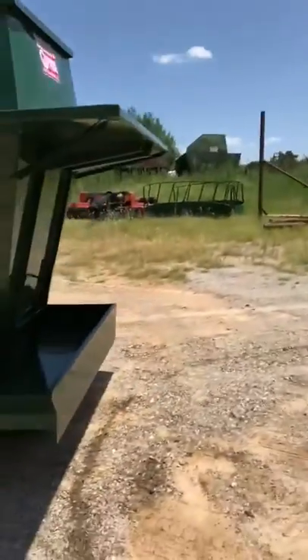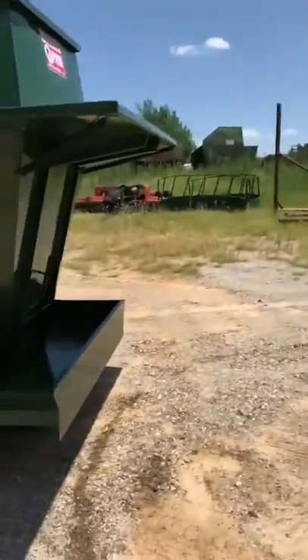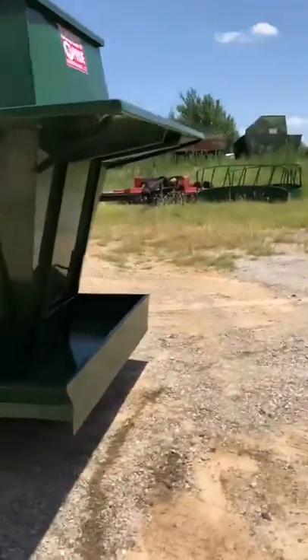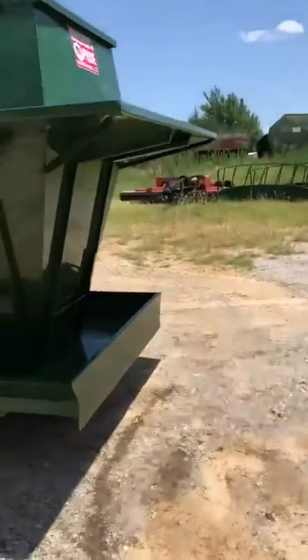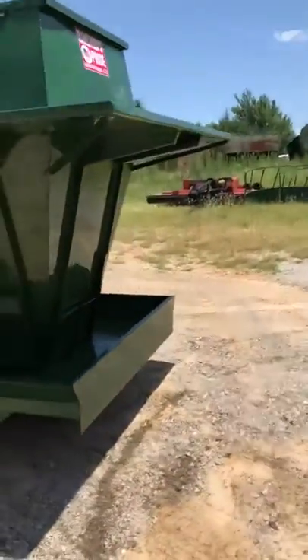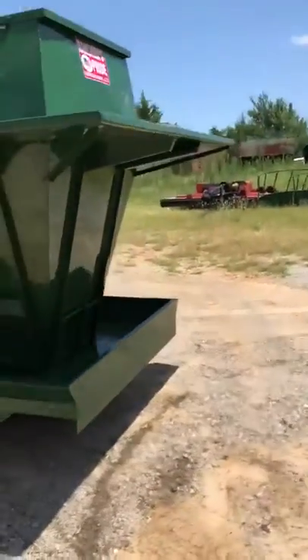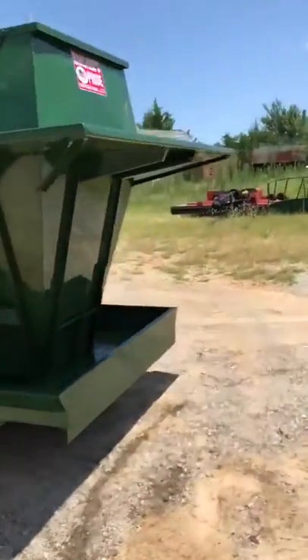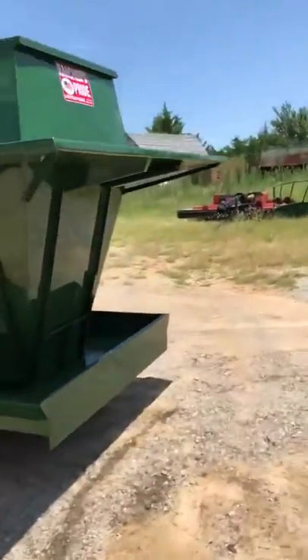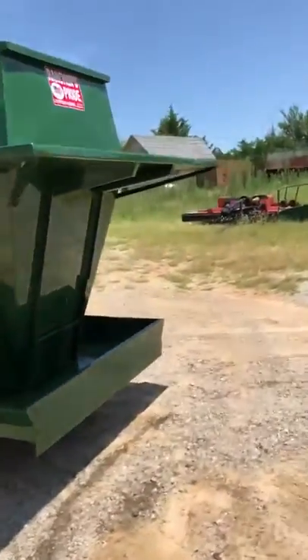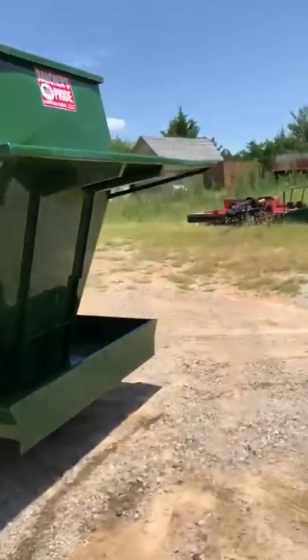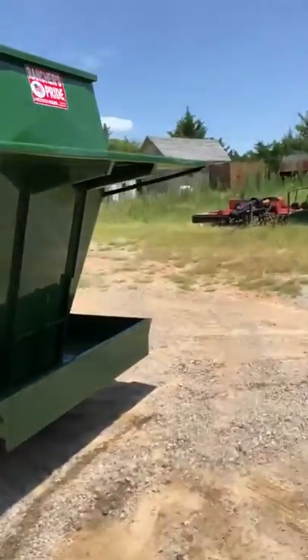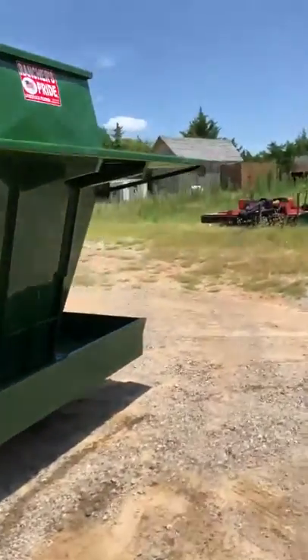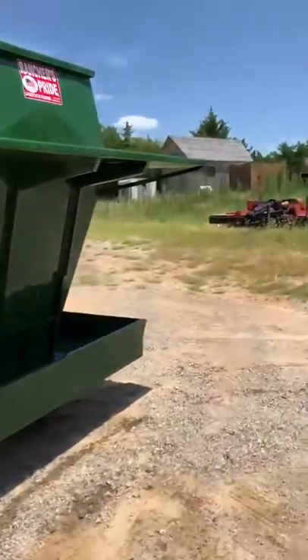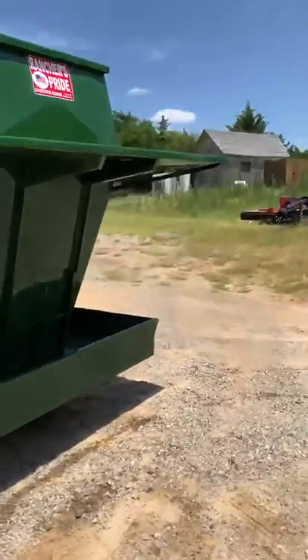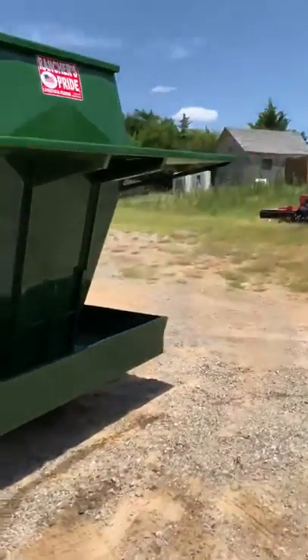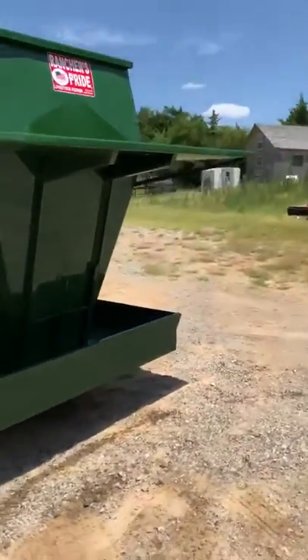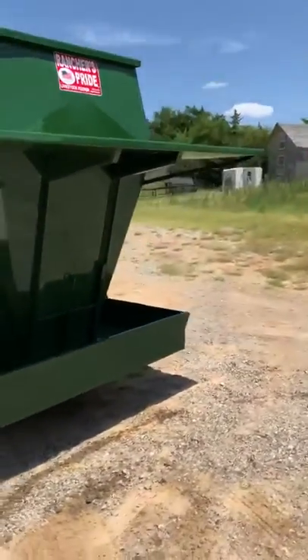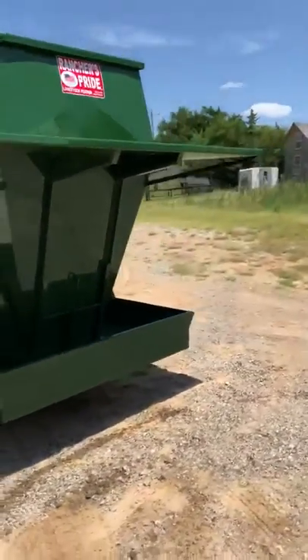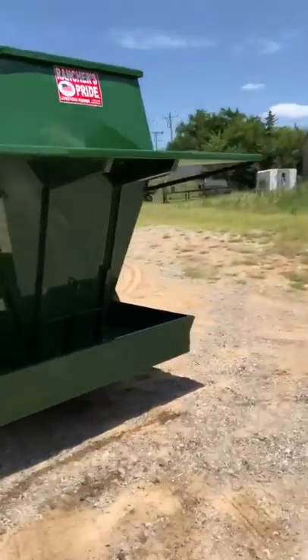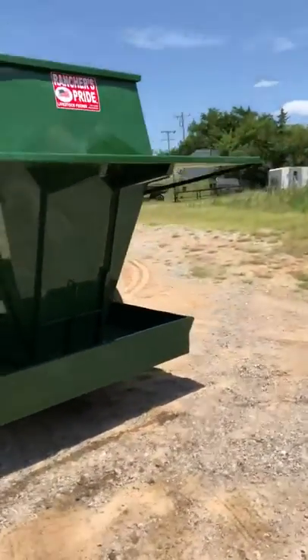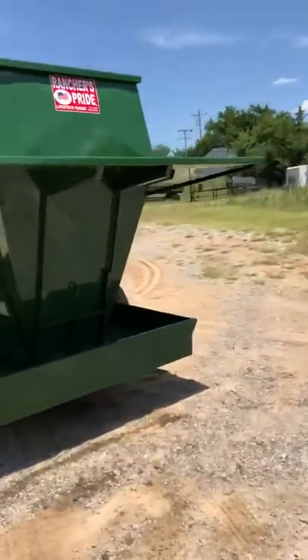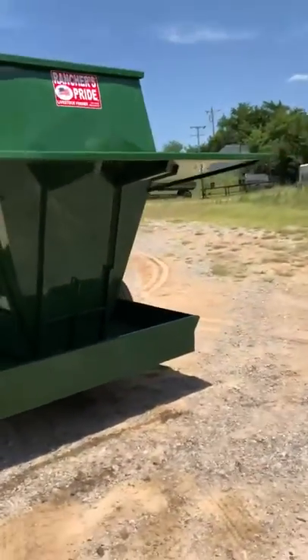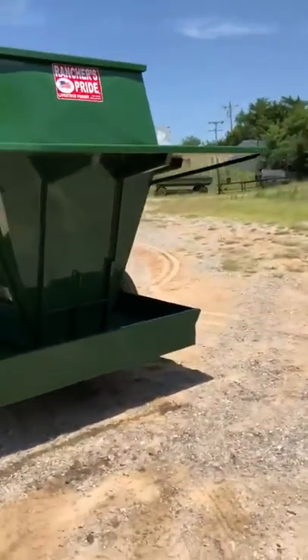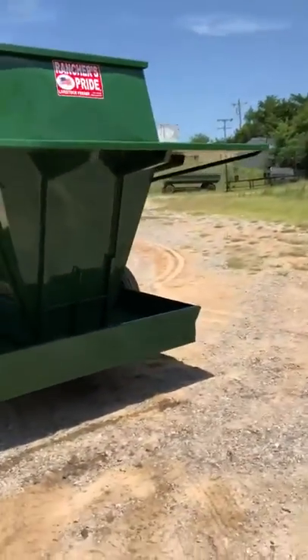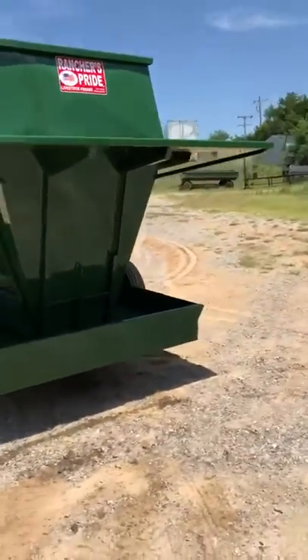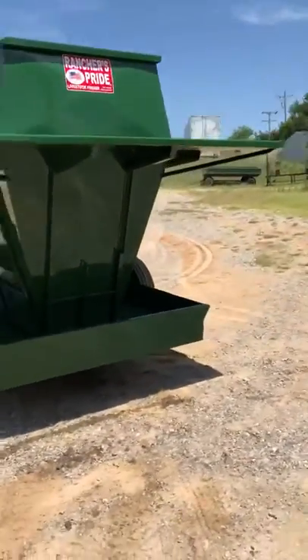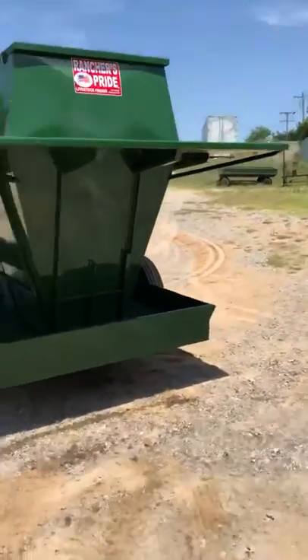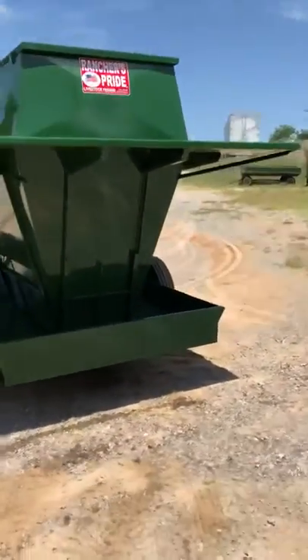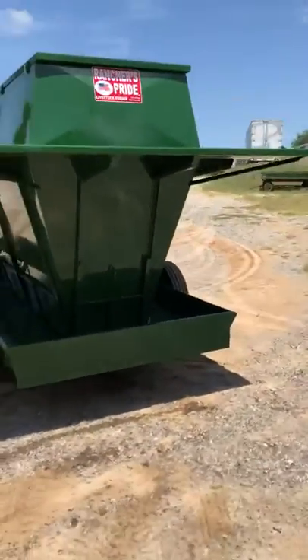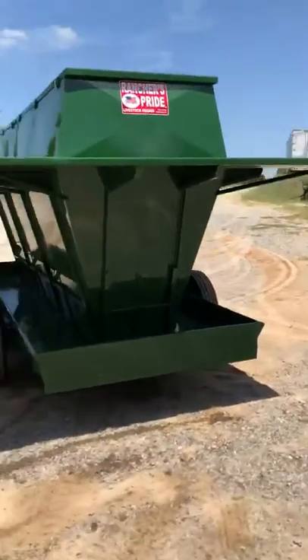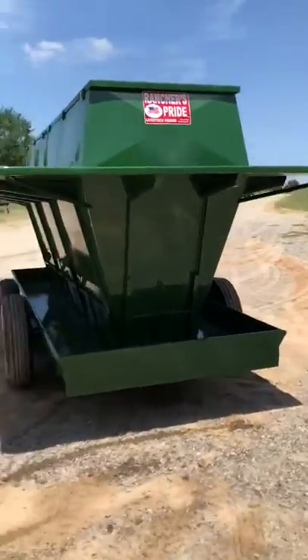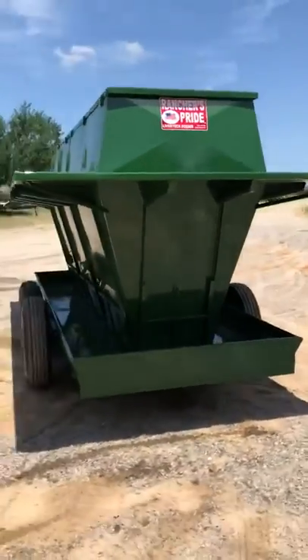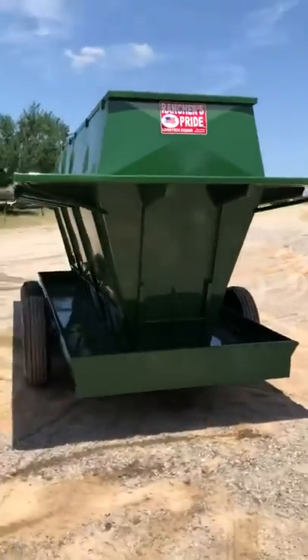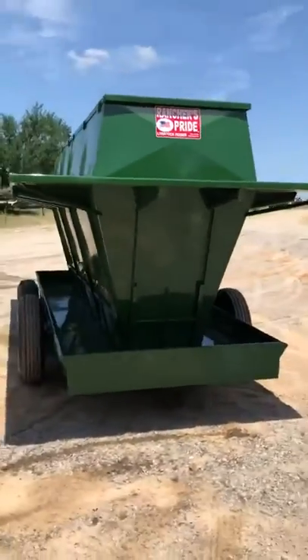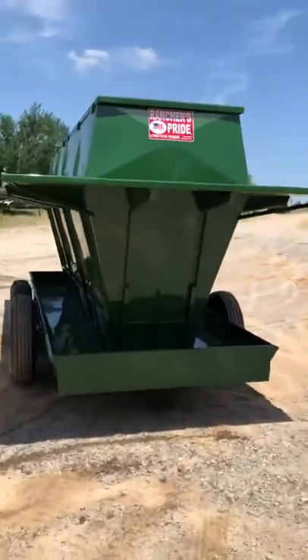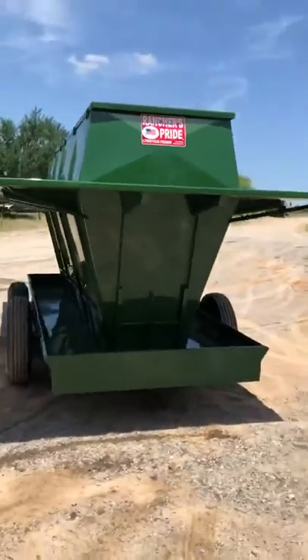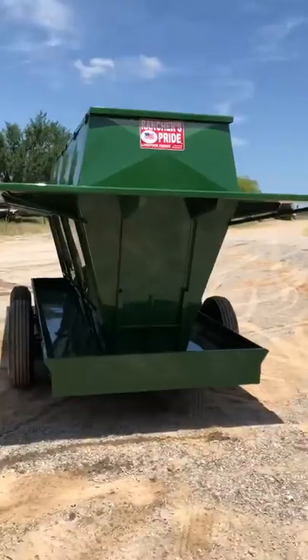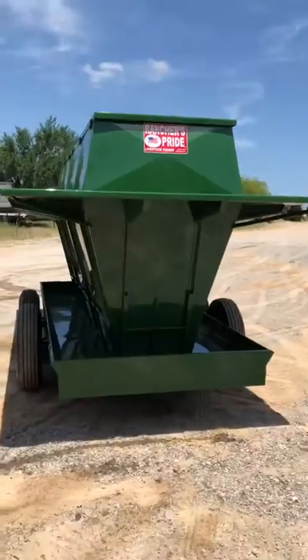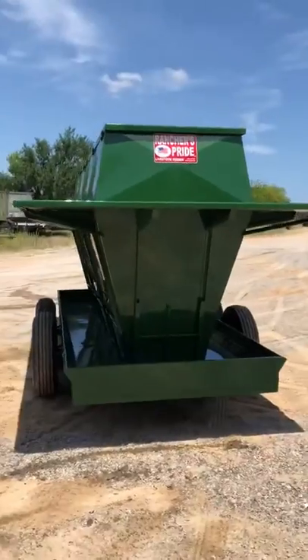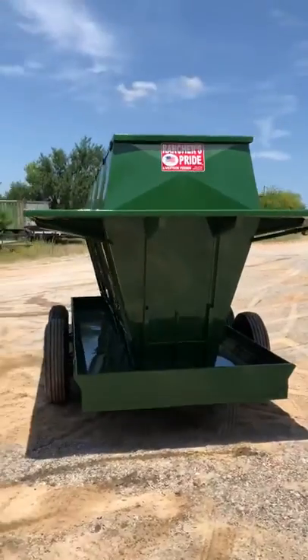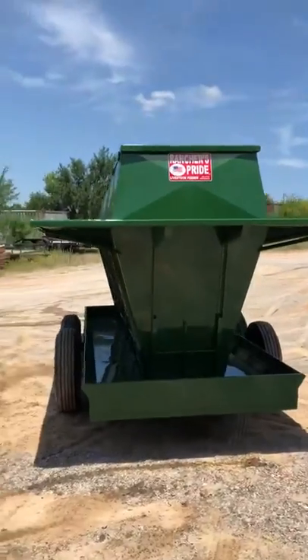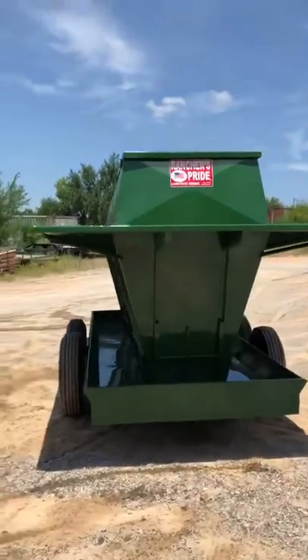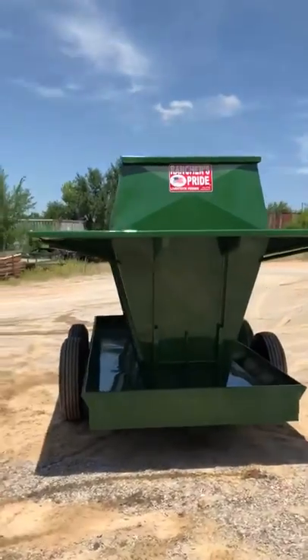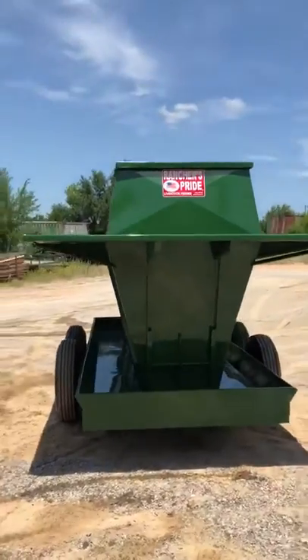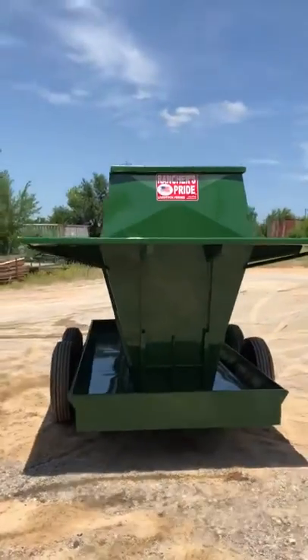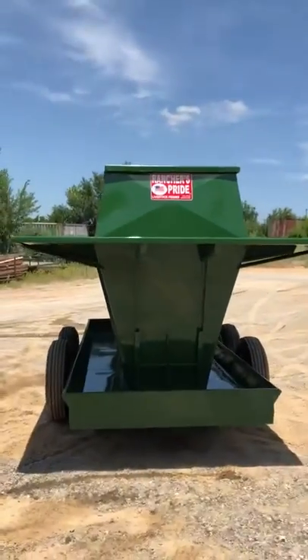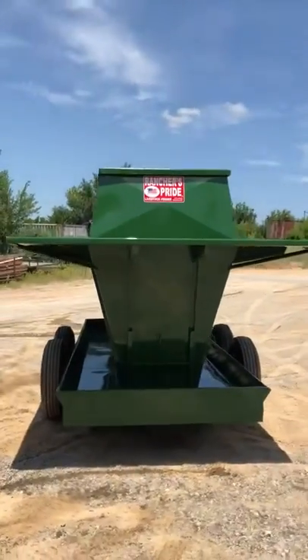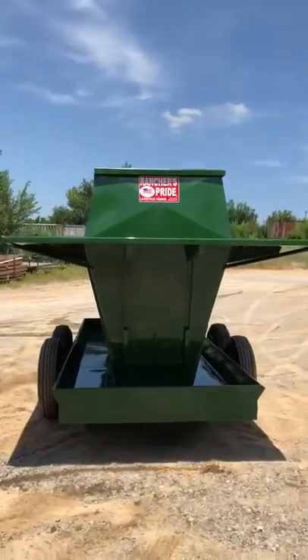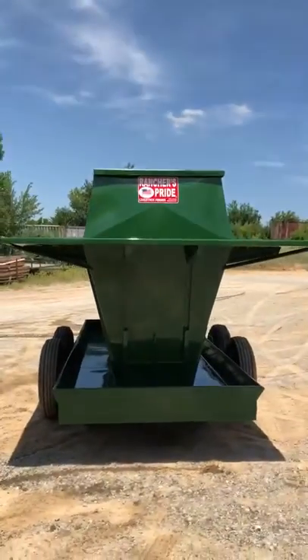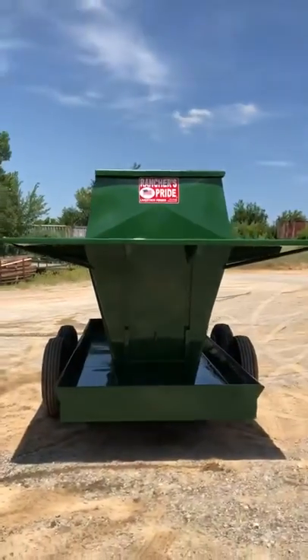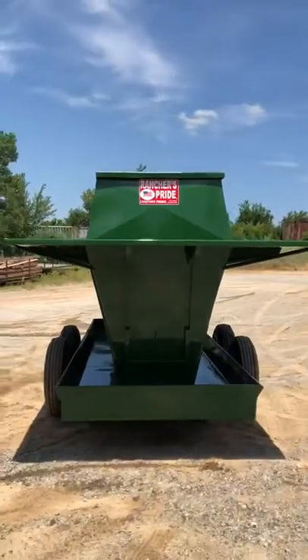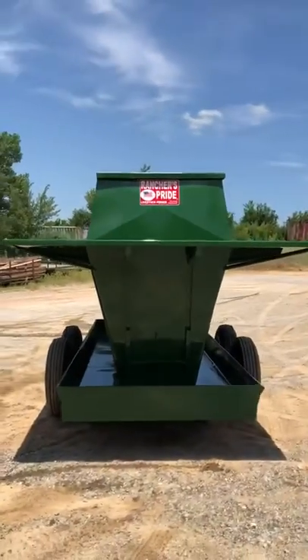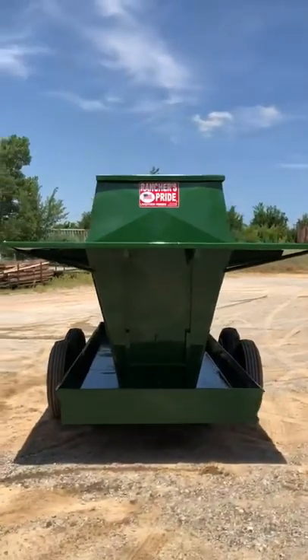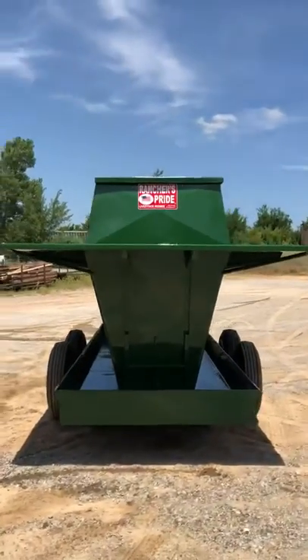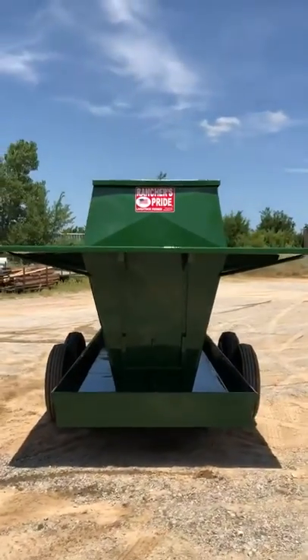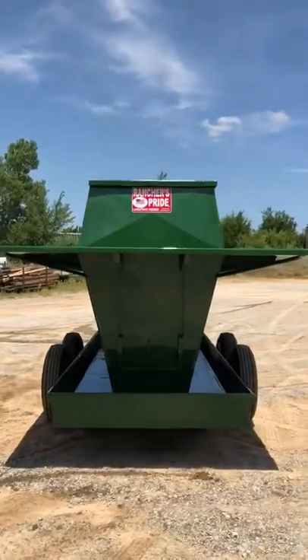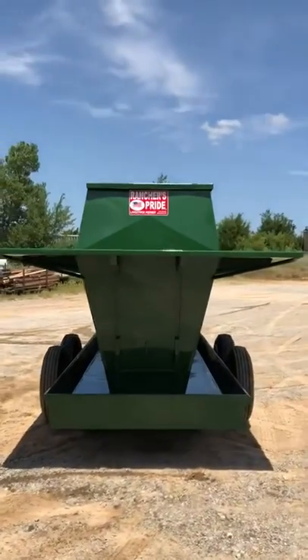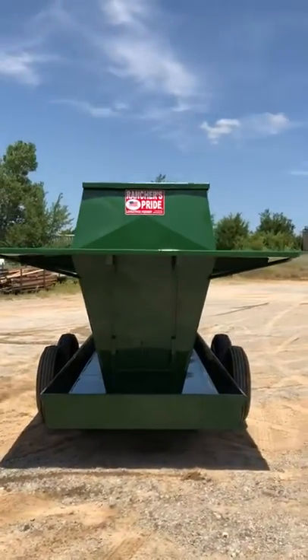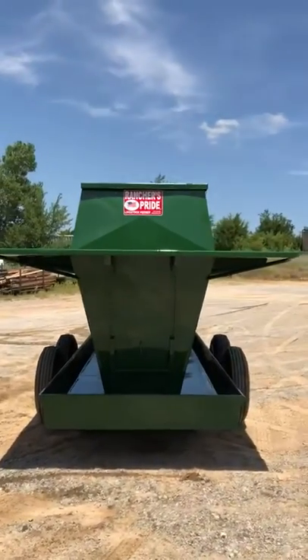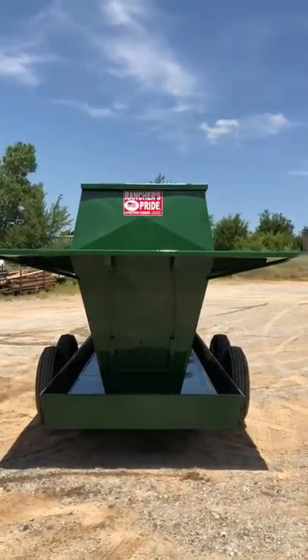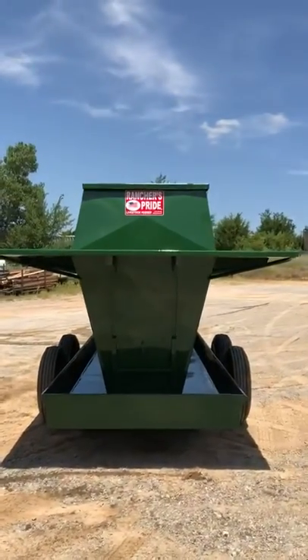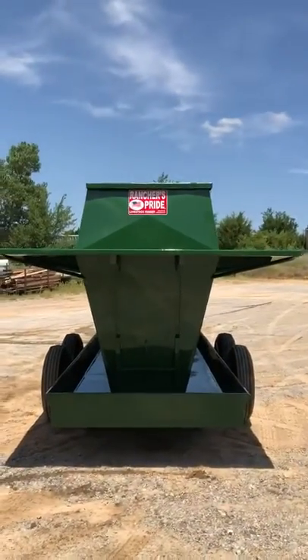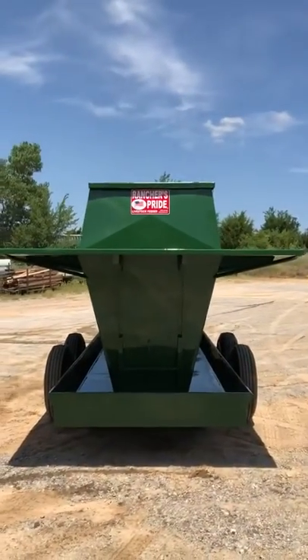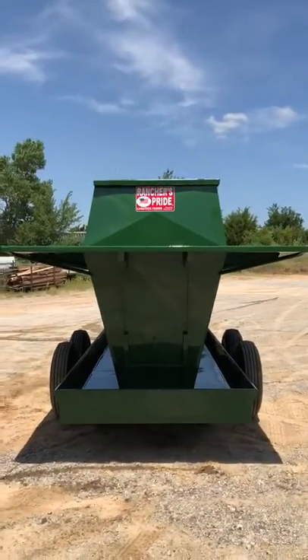Been making these feeders for a long time. It's a nice looking feeder right there. It's made by Ranchers Bread.